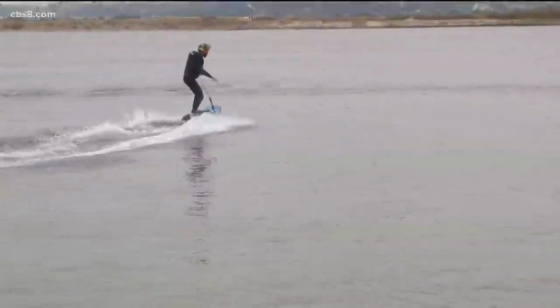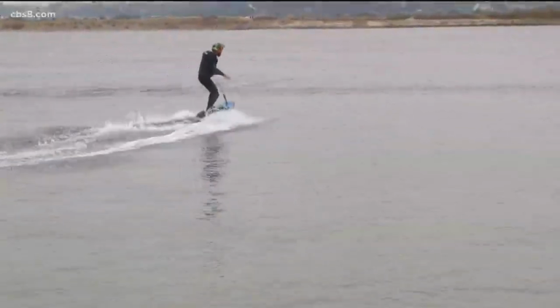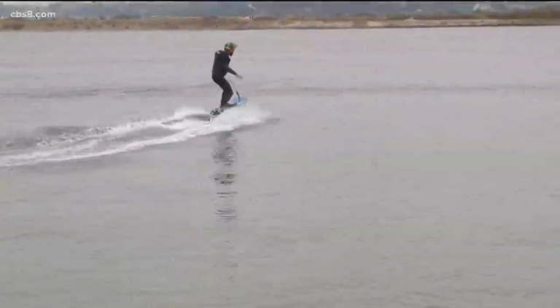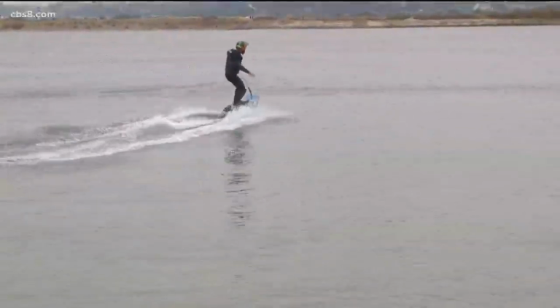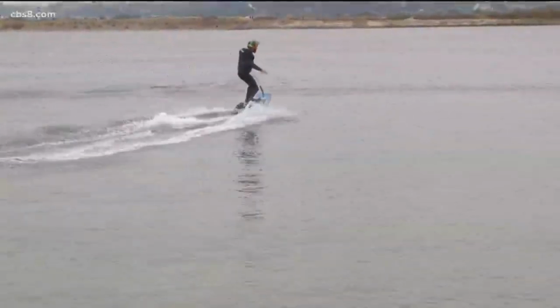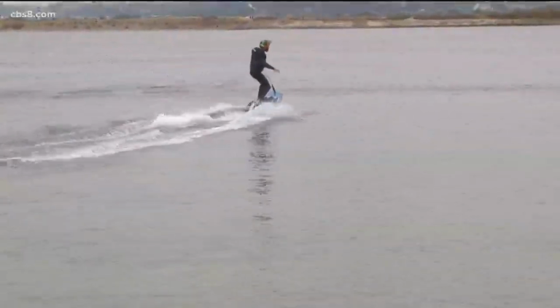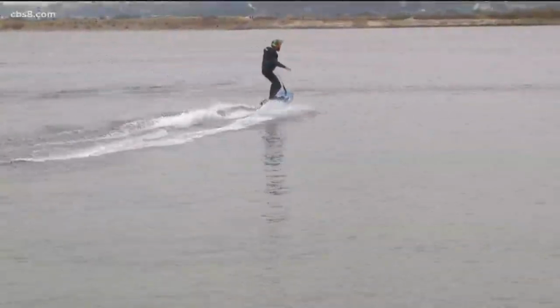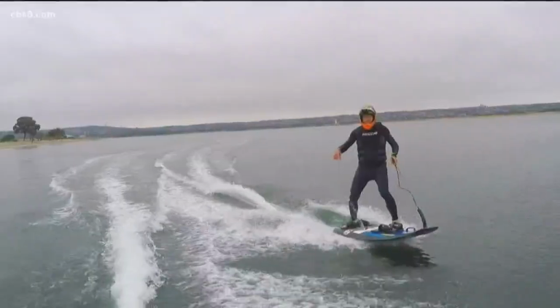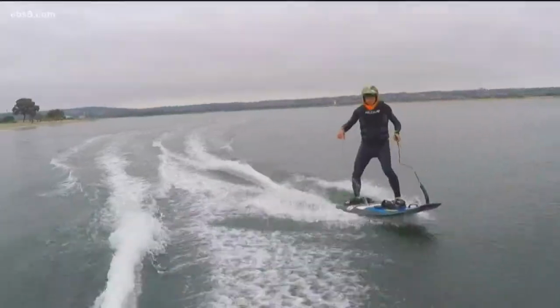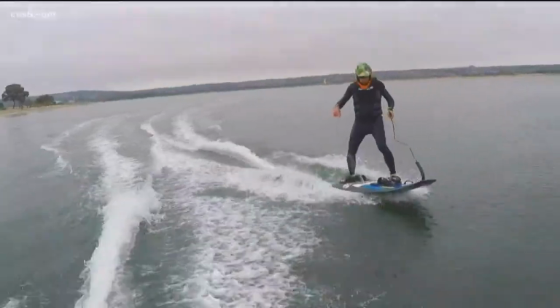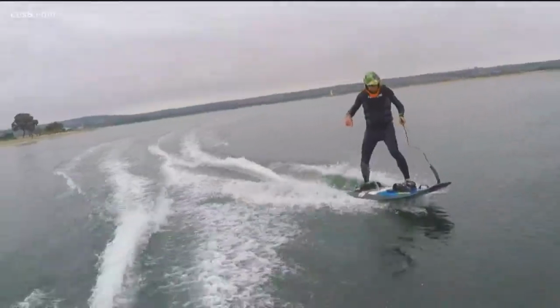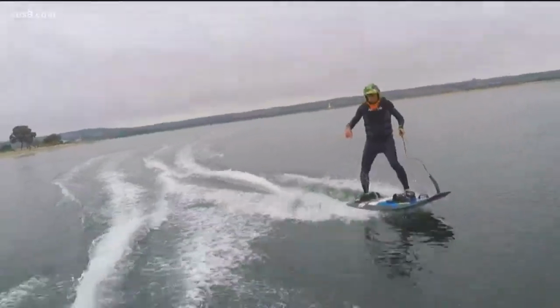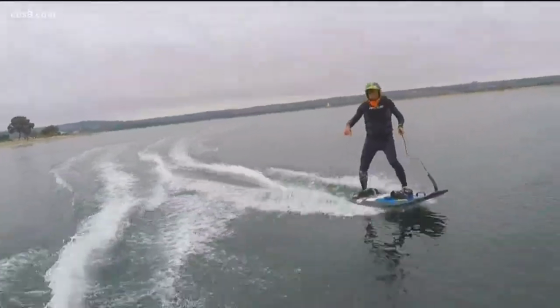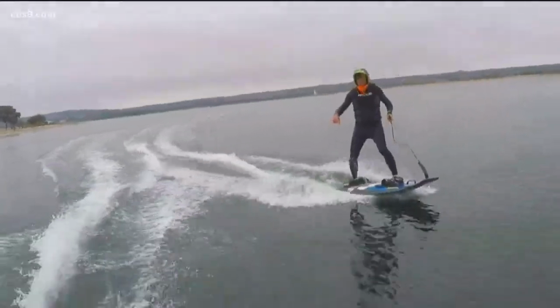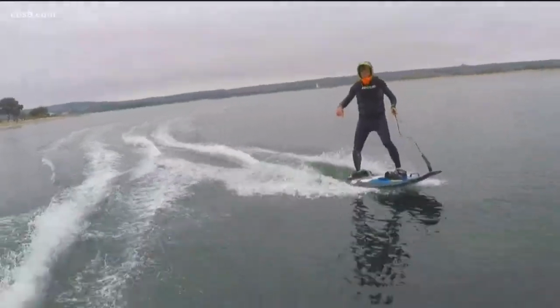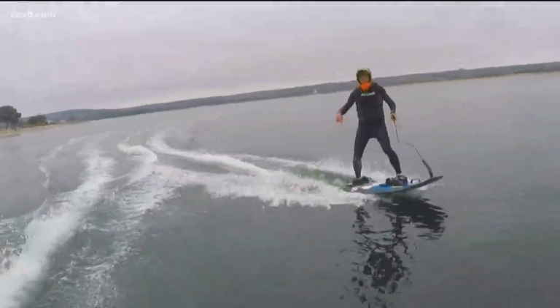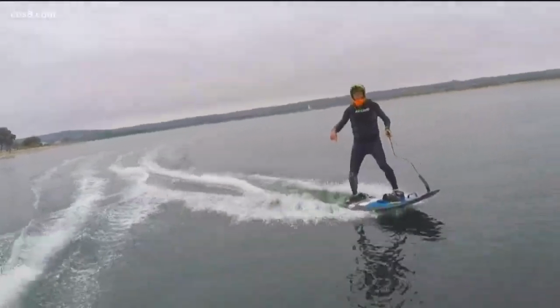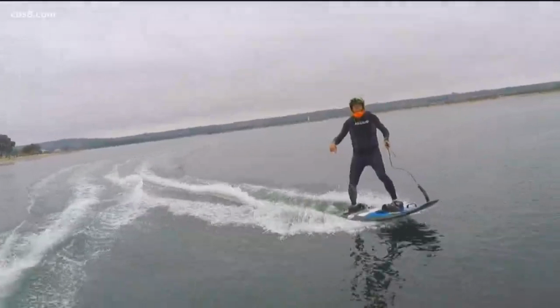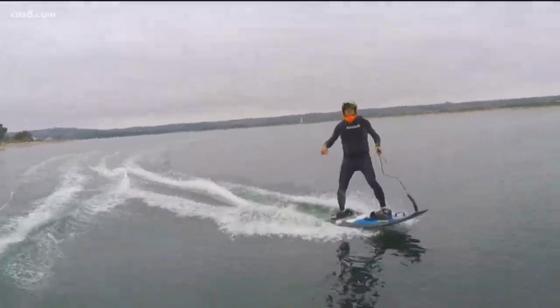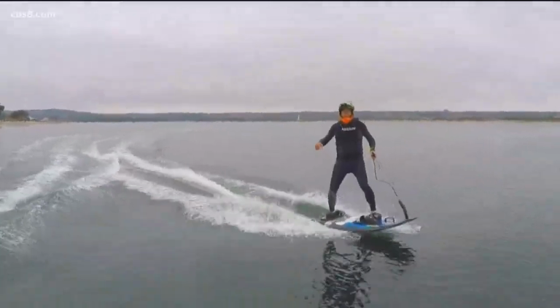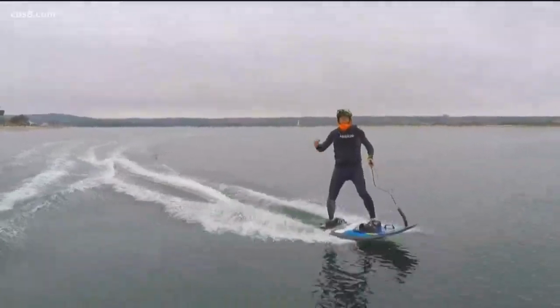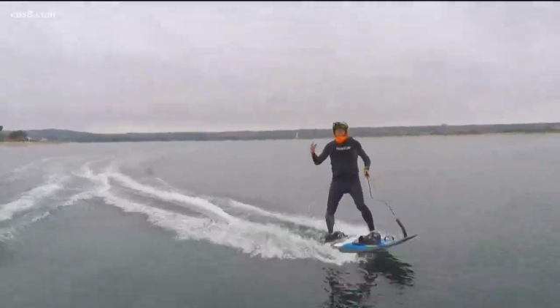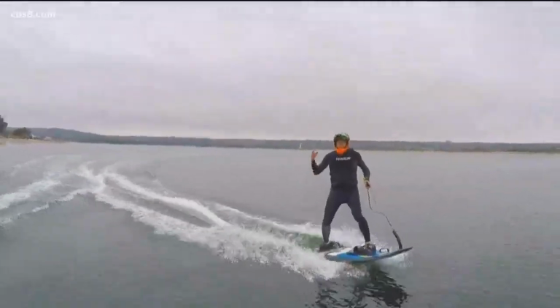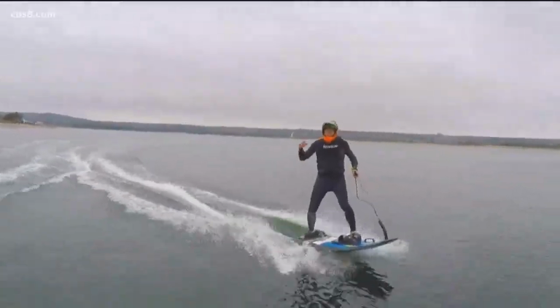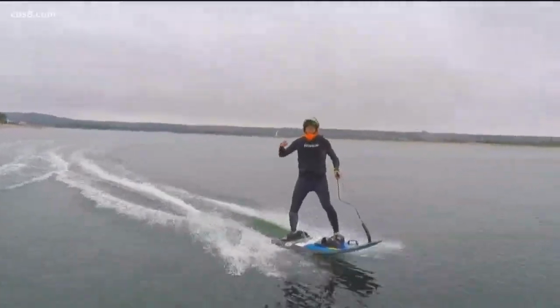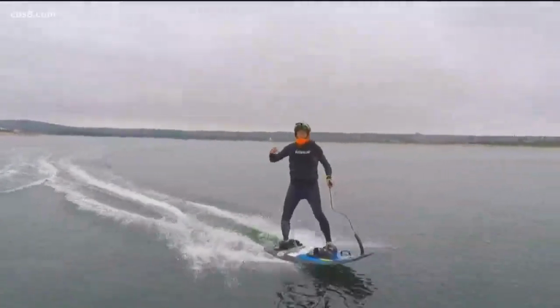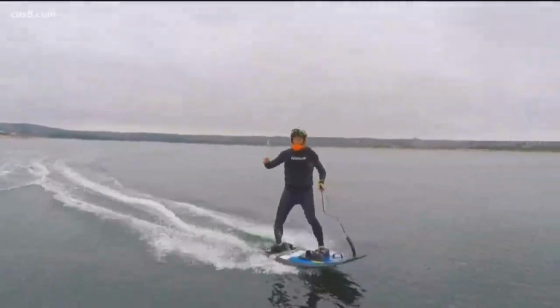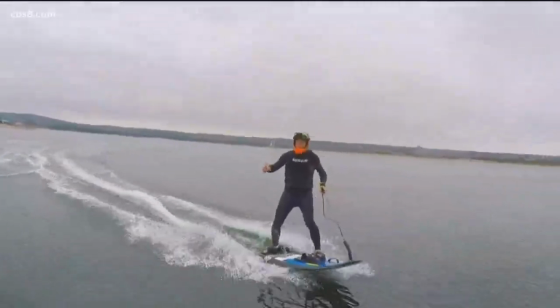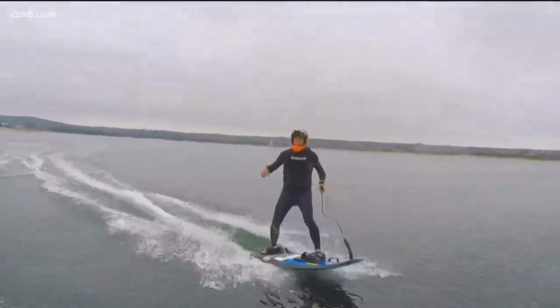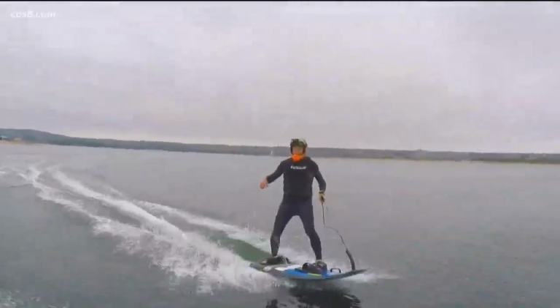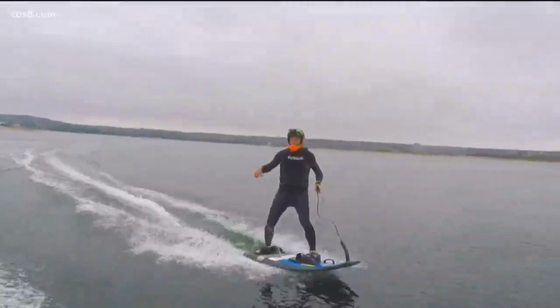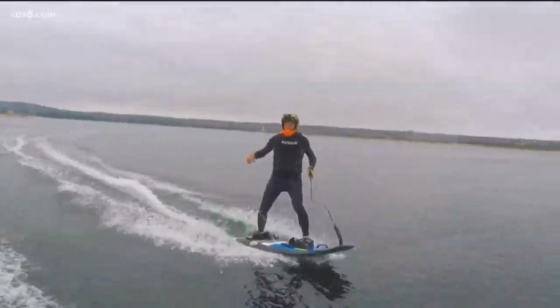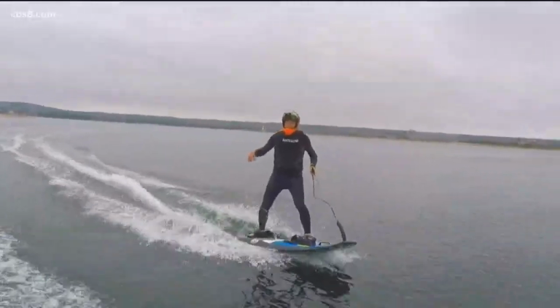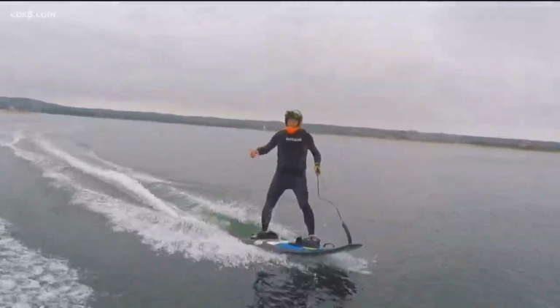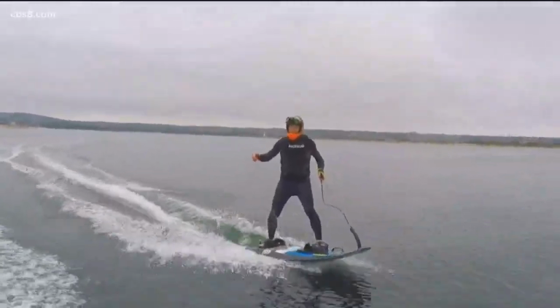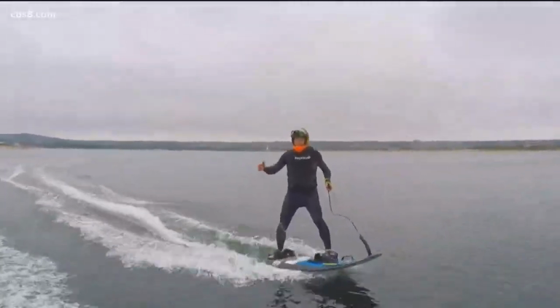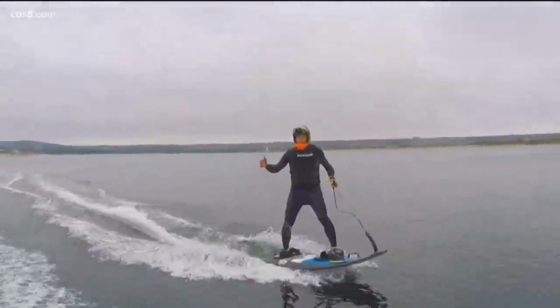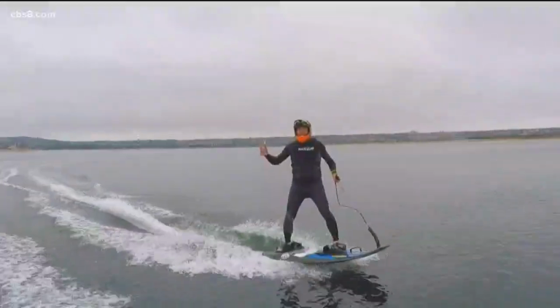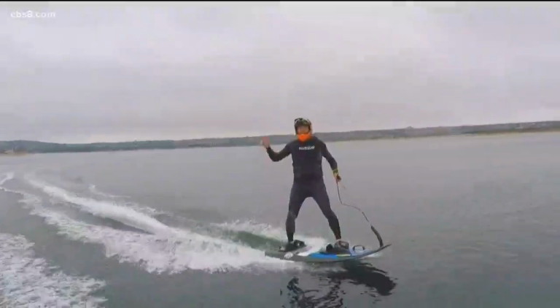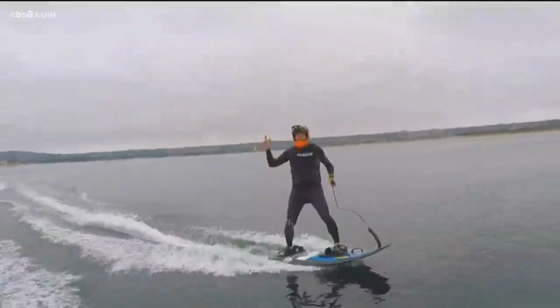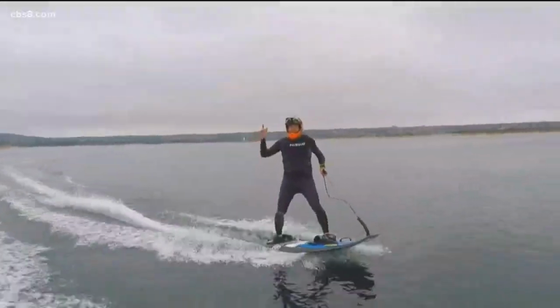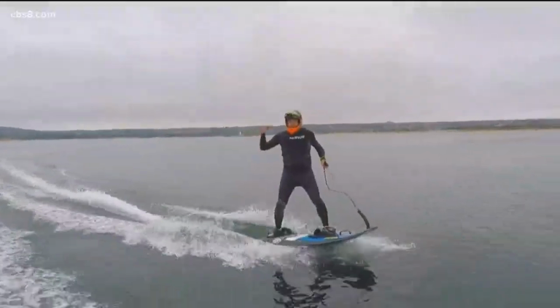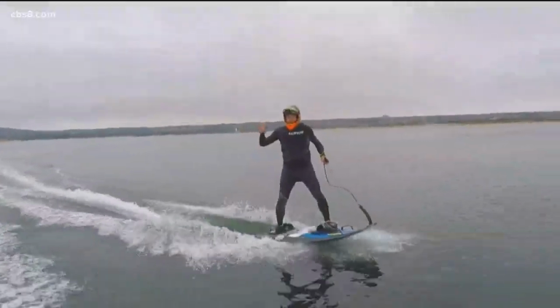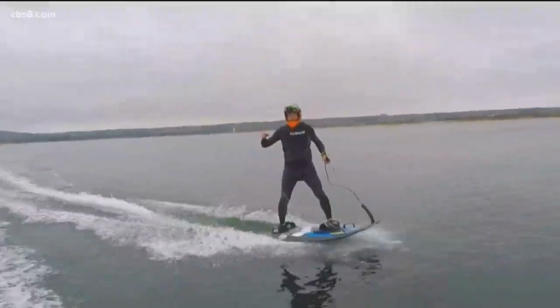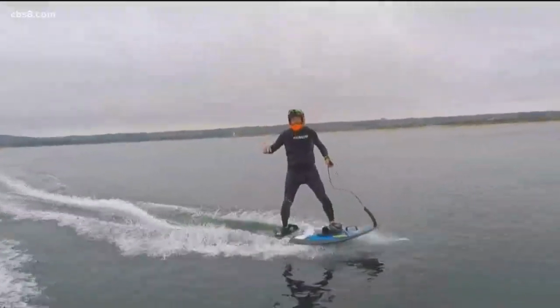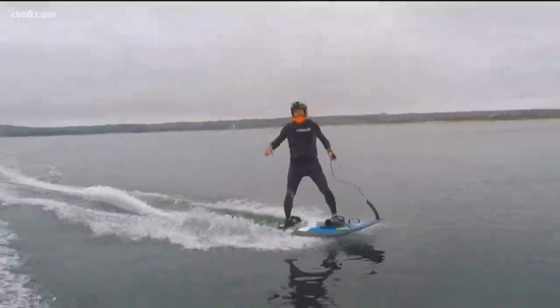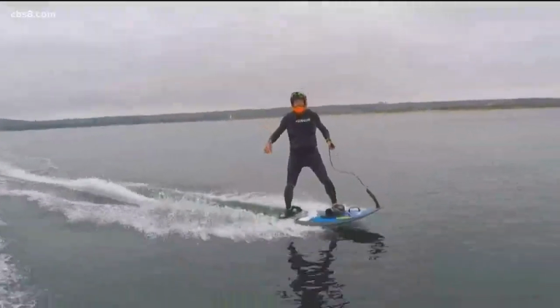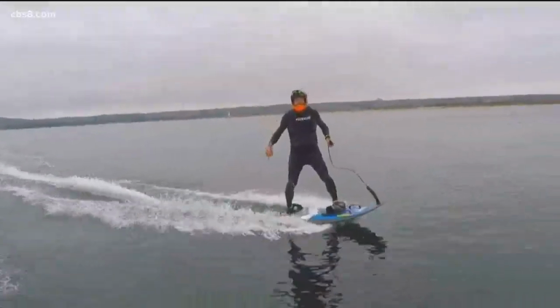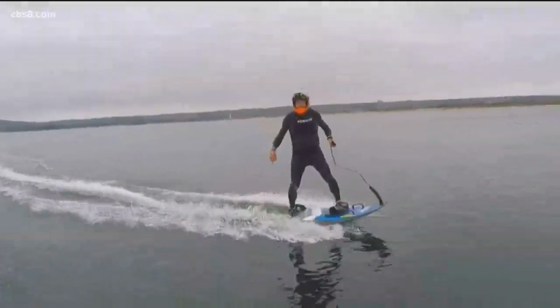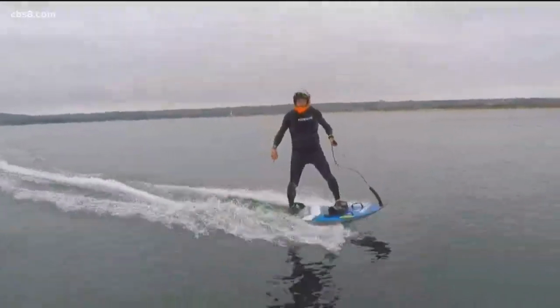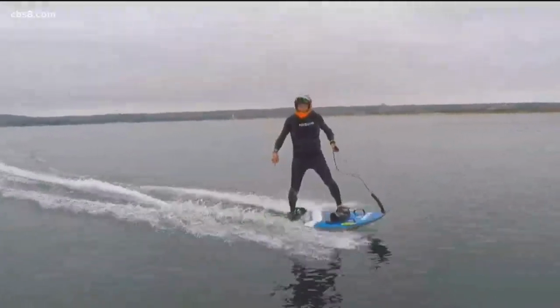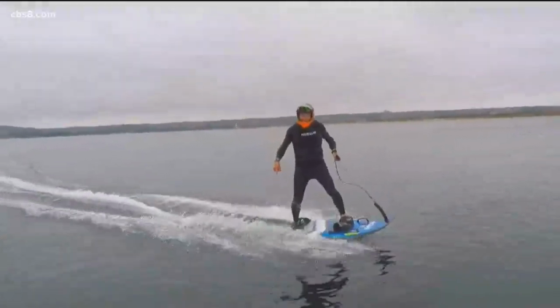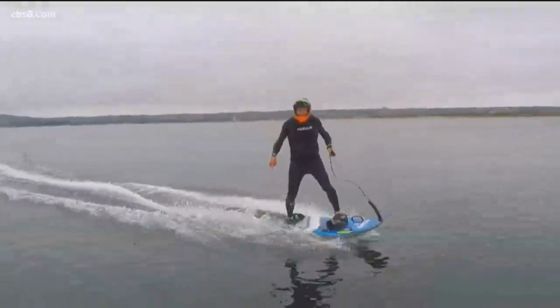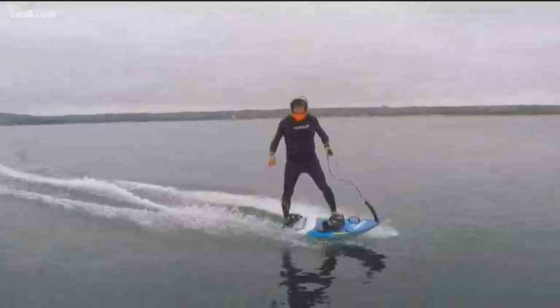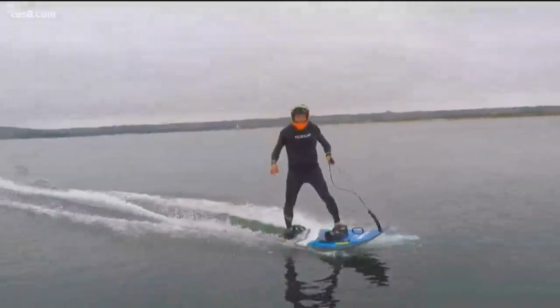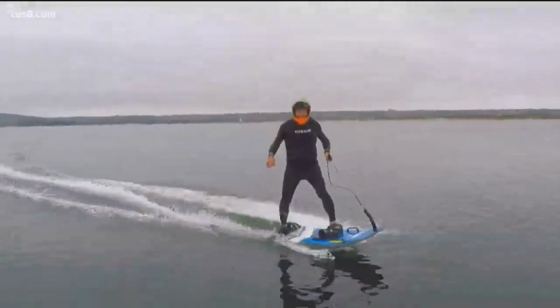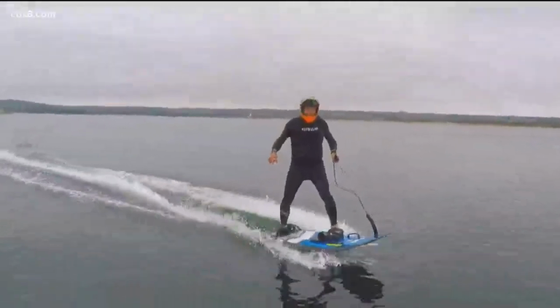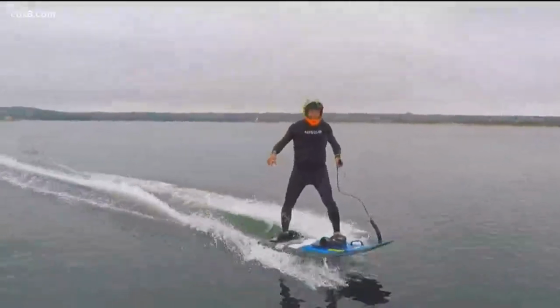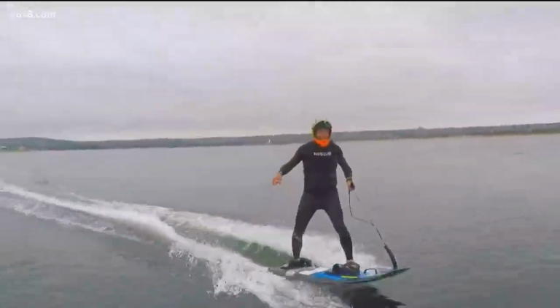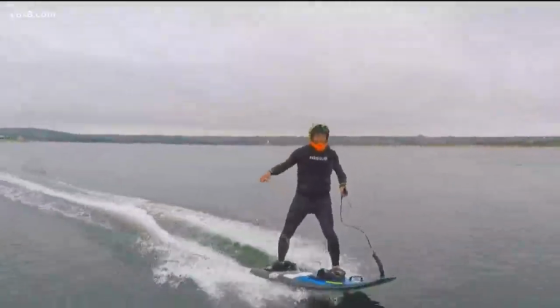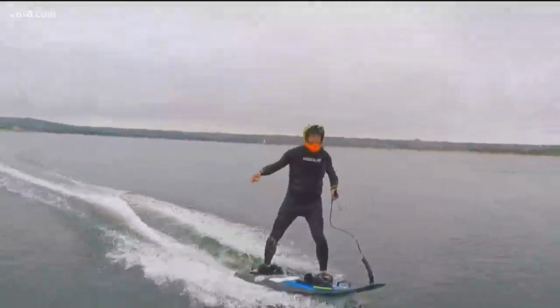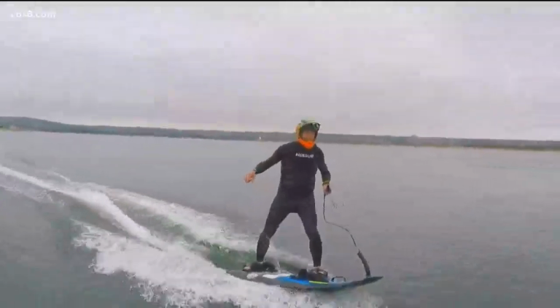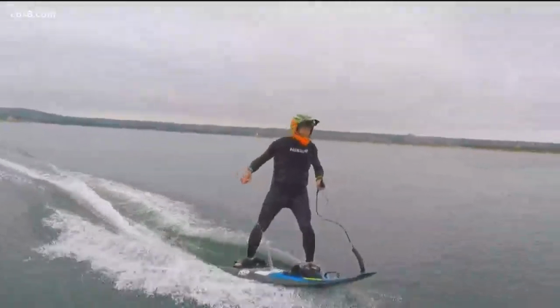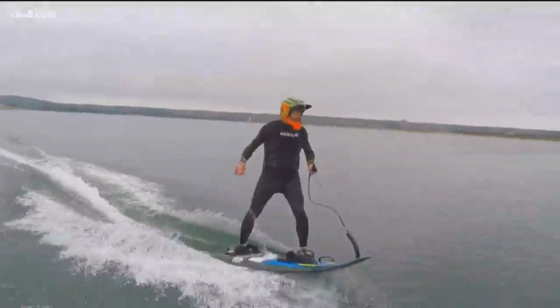I'm sure you've seen these powered surfboards. JetSurf is in town and we're taking them for a ride with our friends.